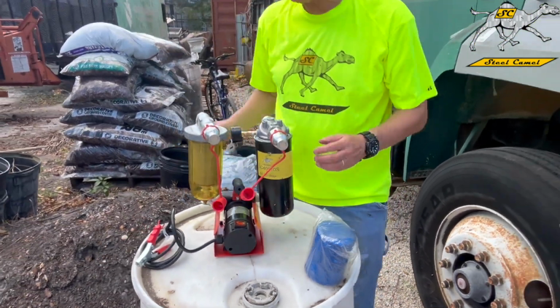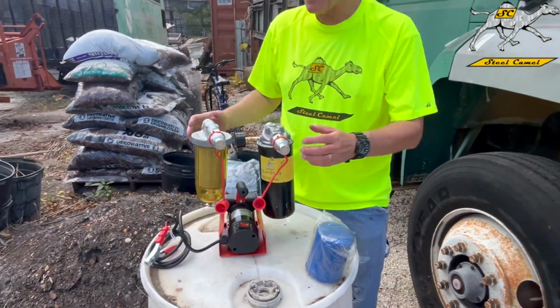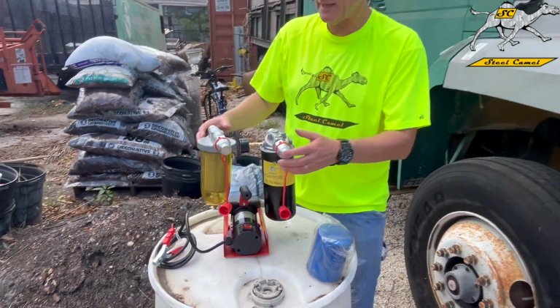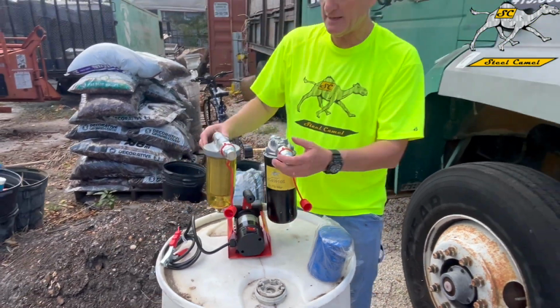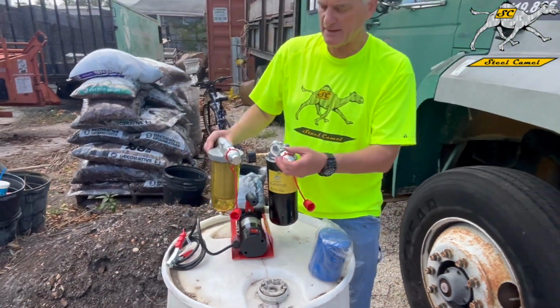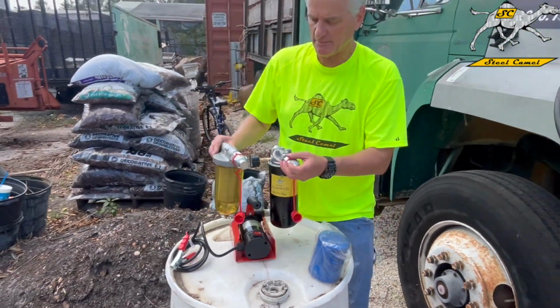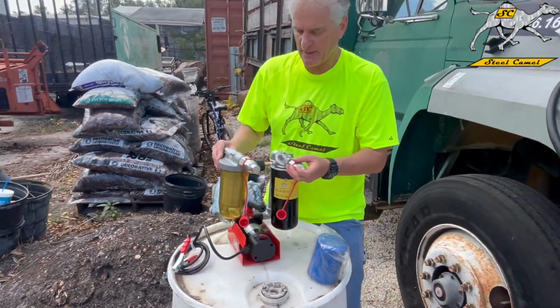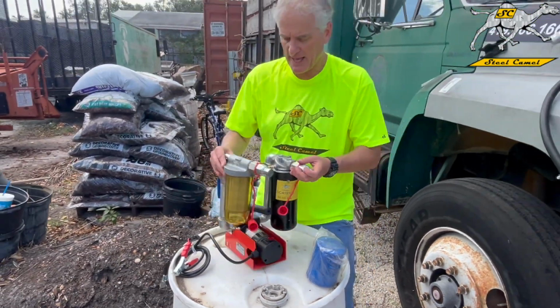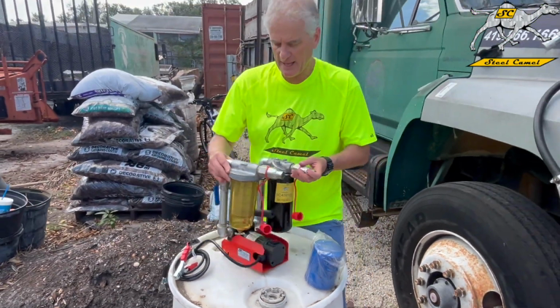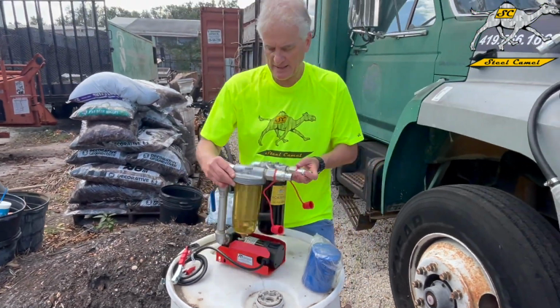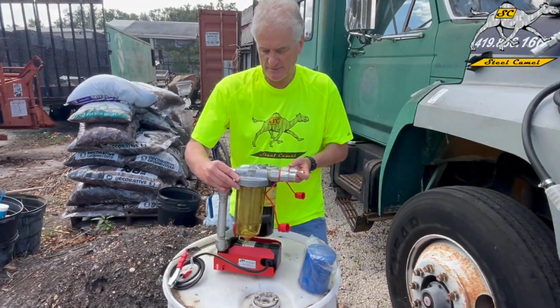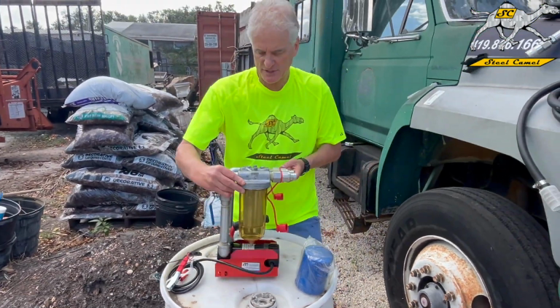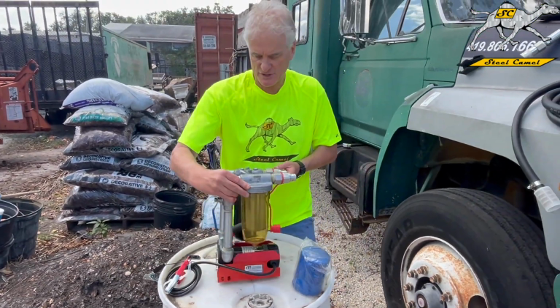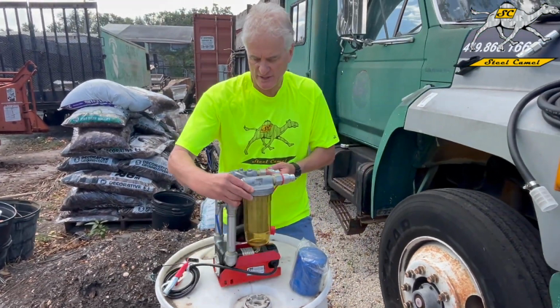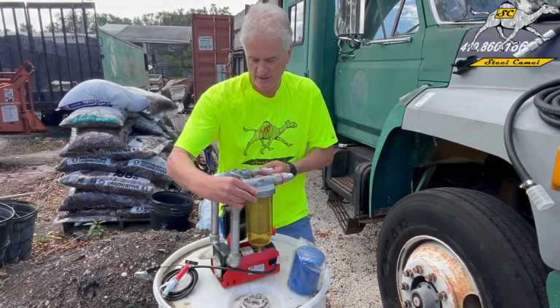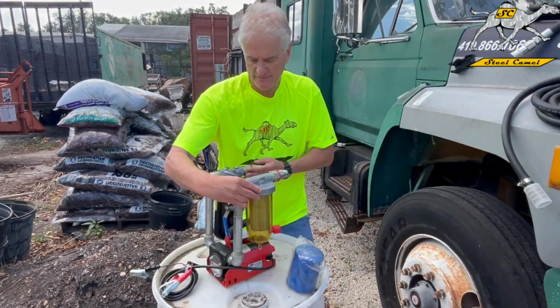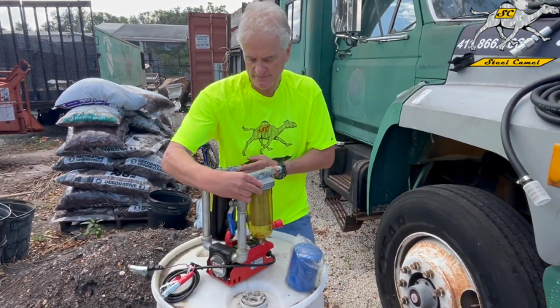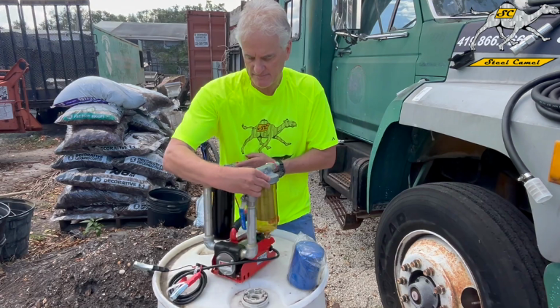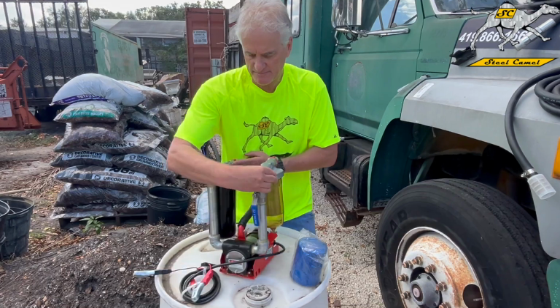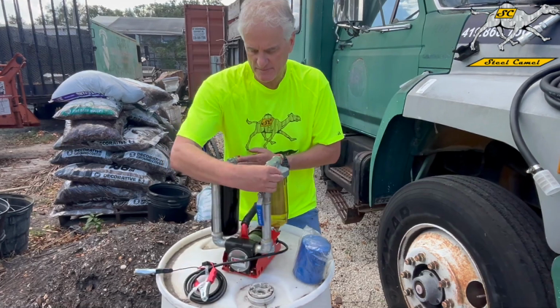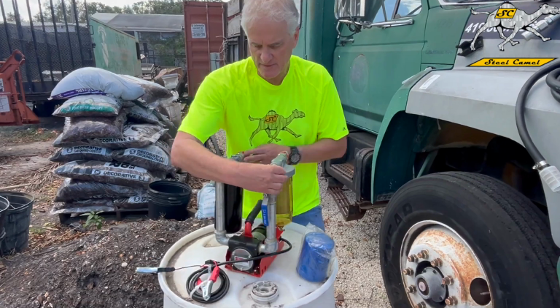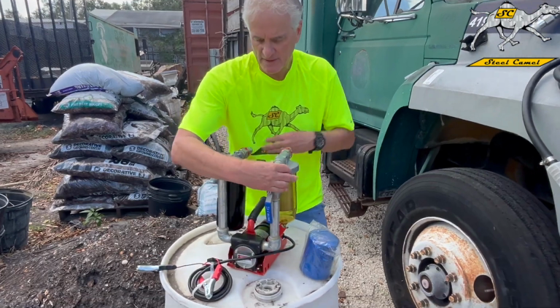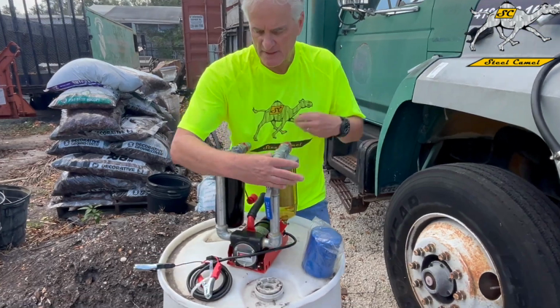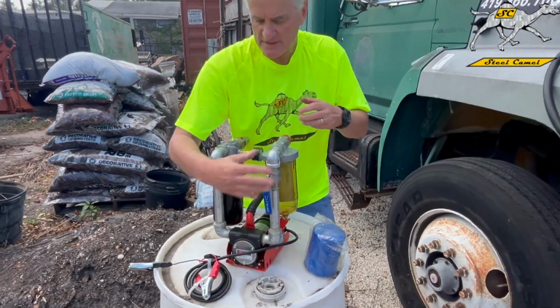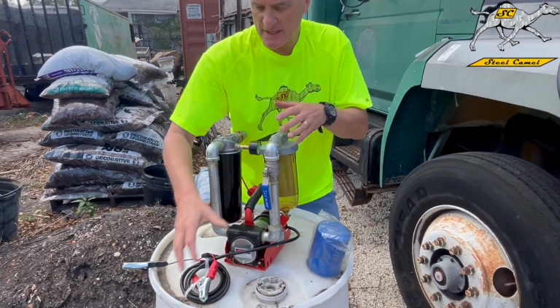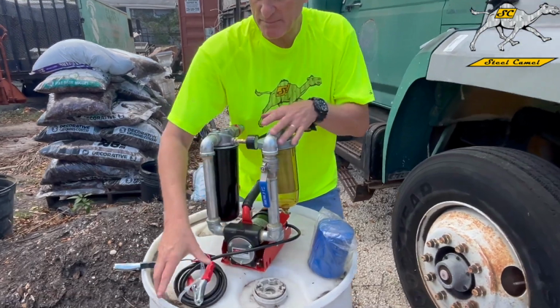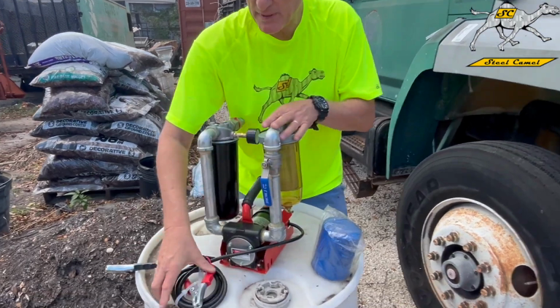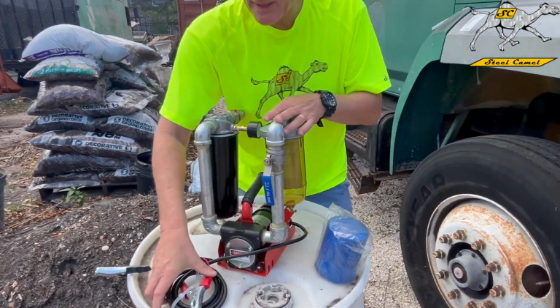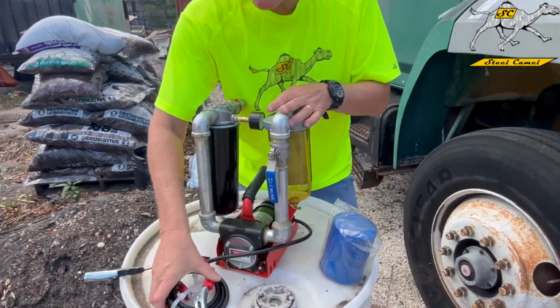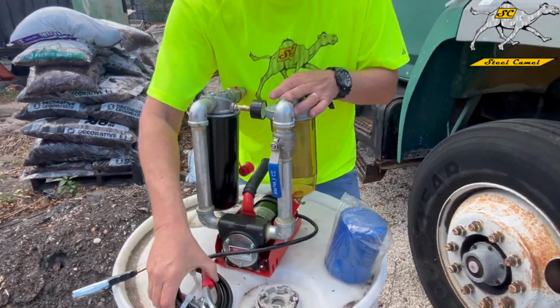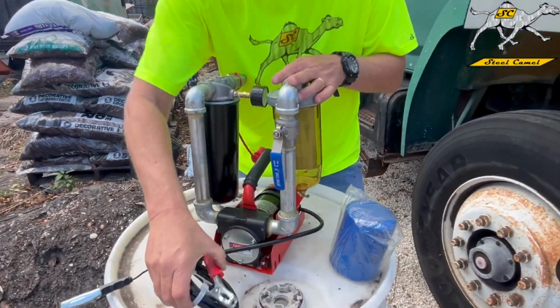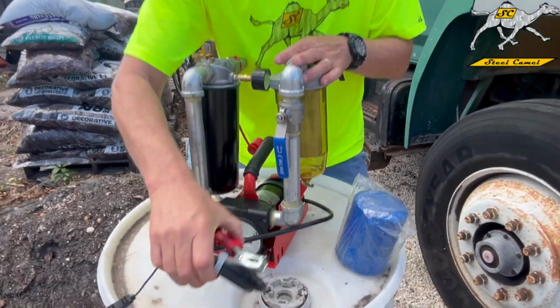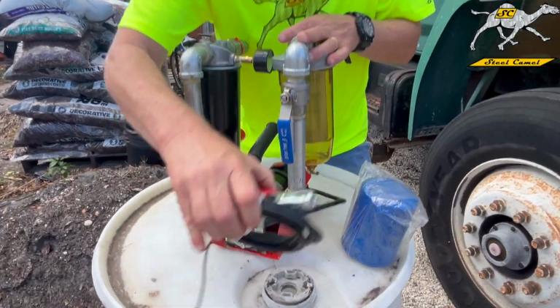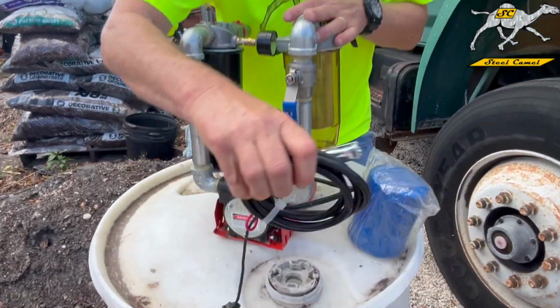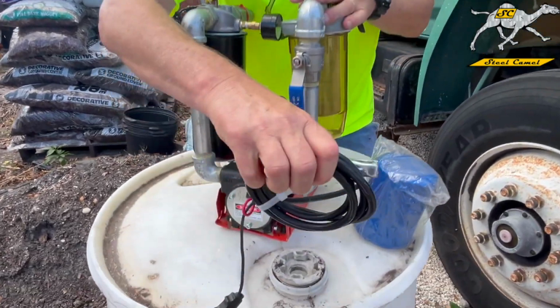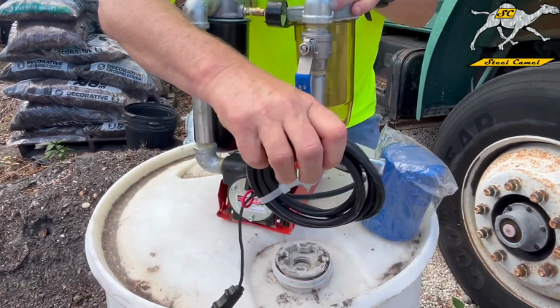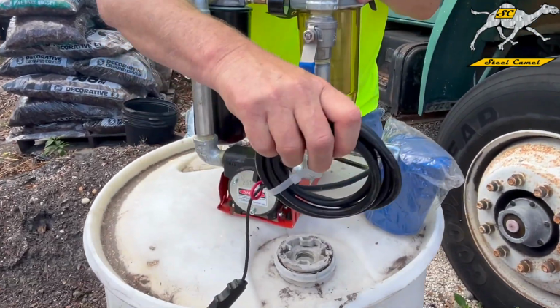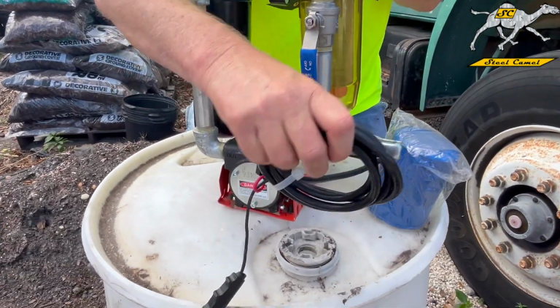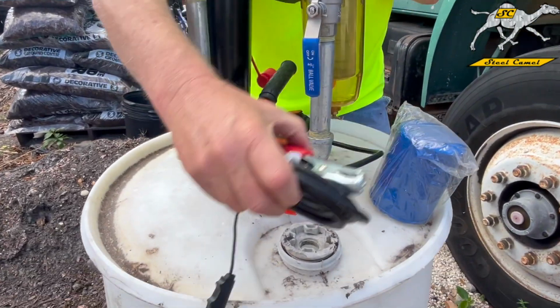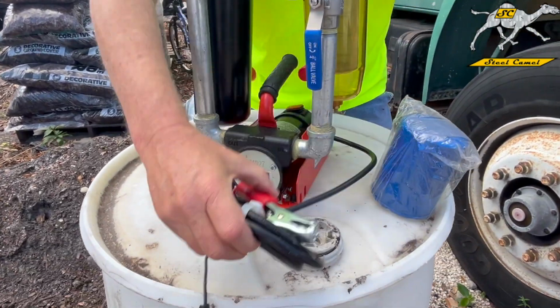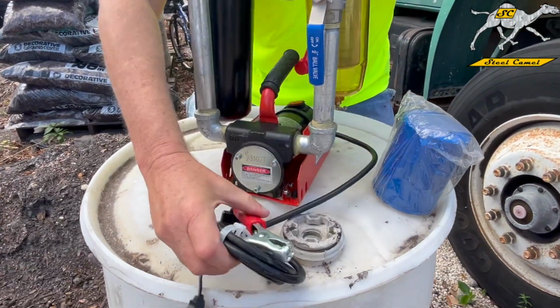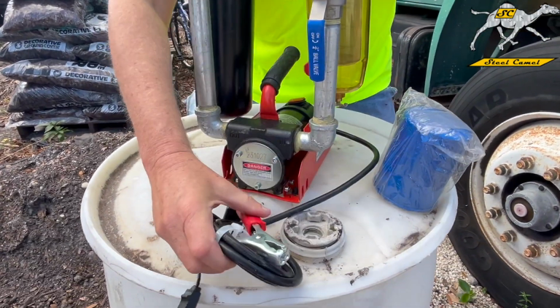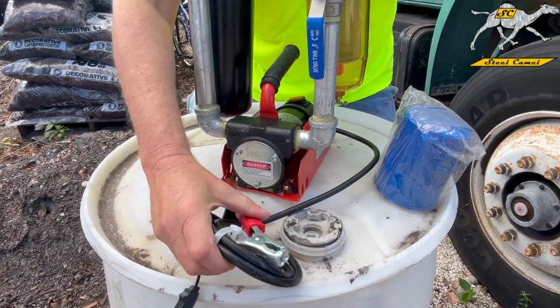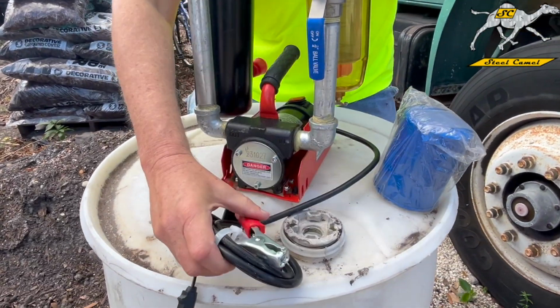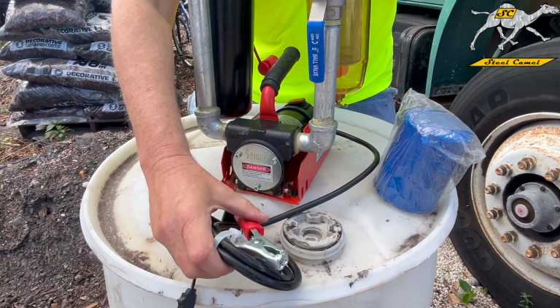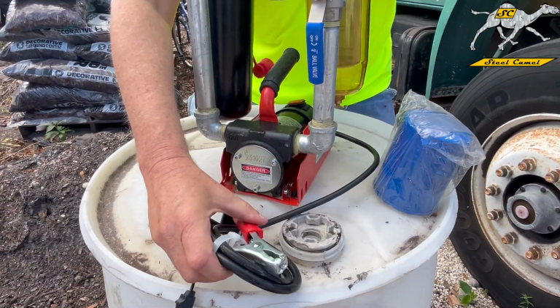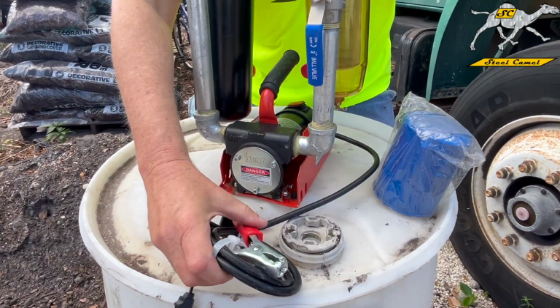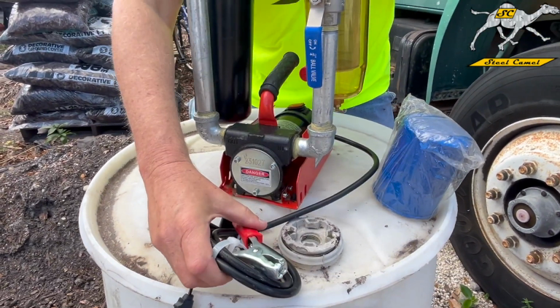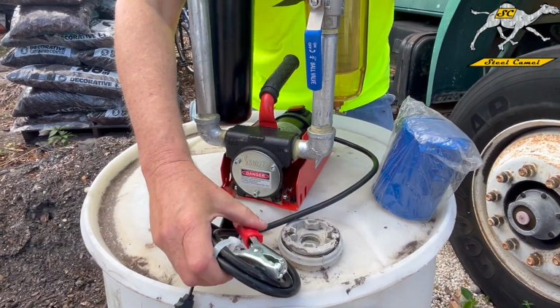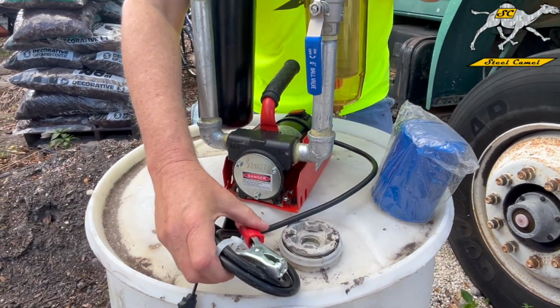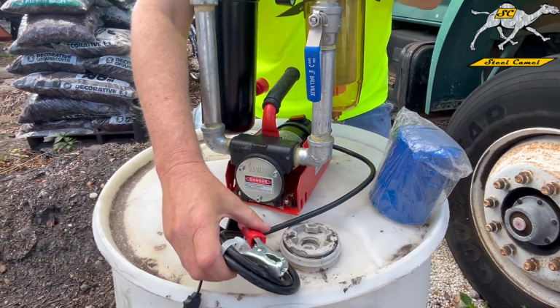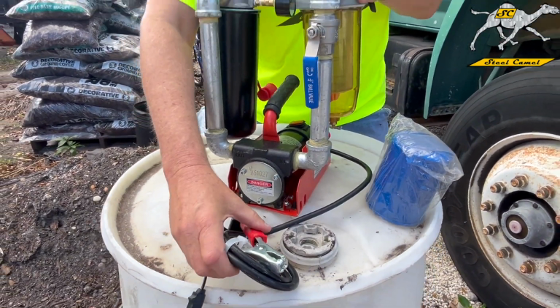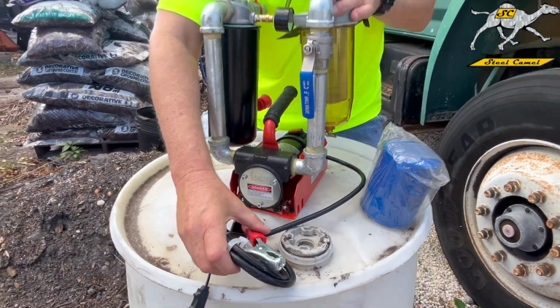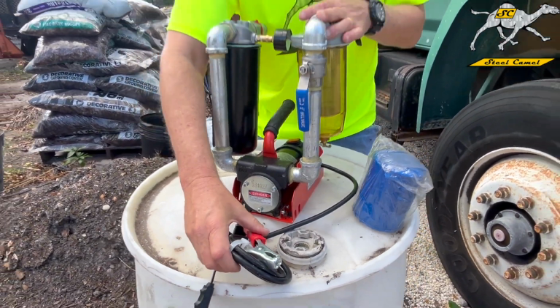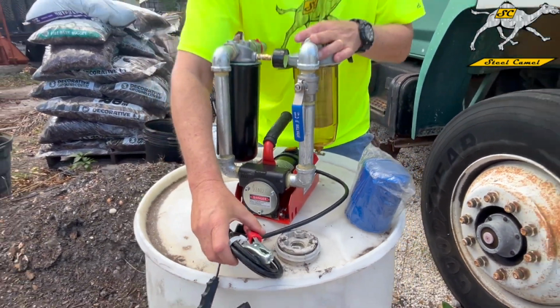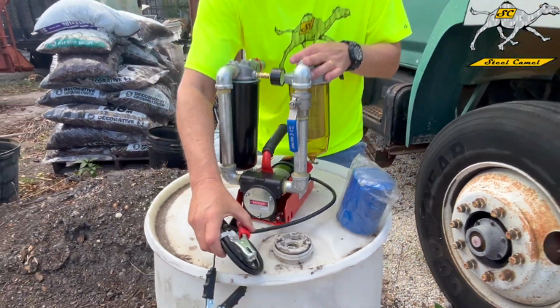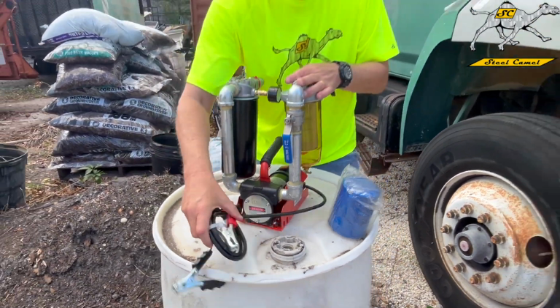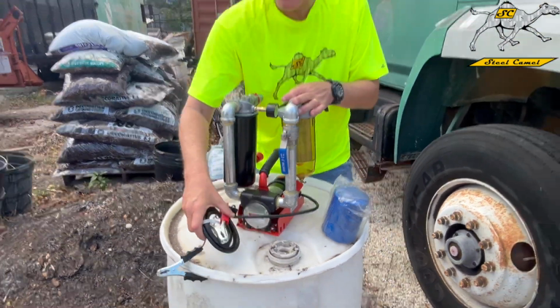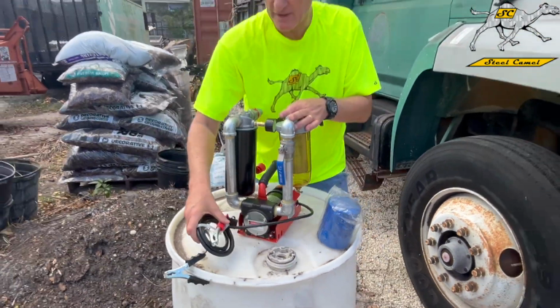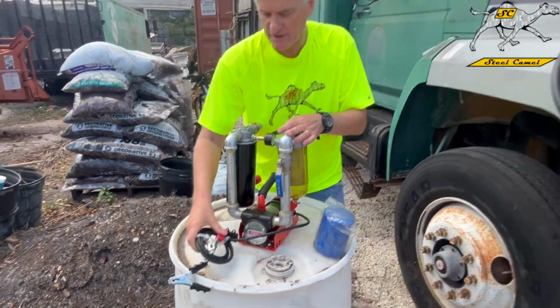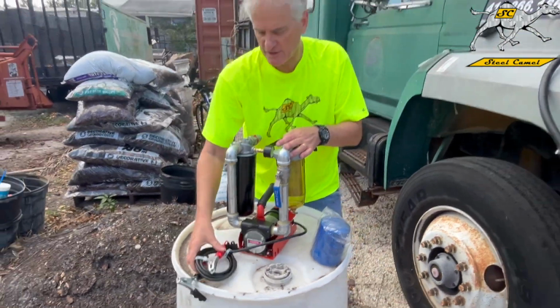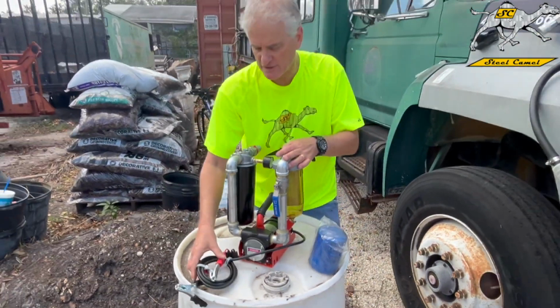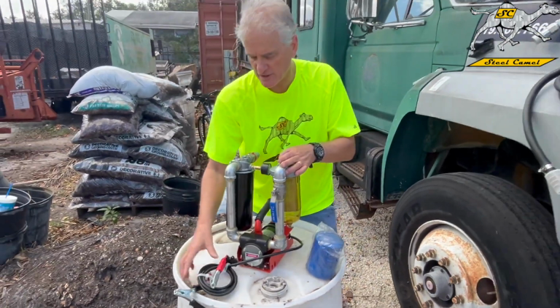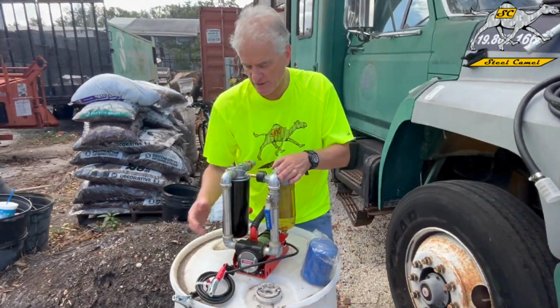Next comes the industrial pump and motor. Super simple — it's got an on/off switch. It also has a plate on the back: if you need to clean it out, just remove a couple of screws, pull it off, and you're good to go.